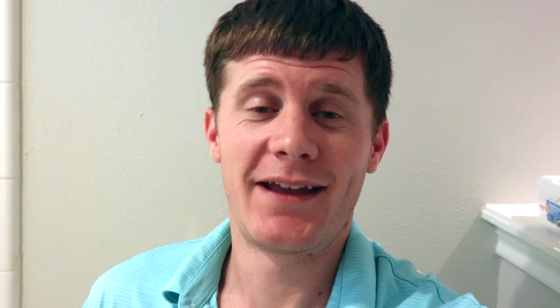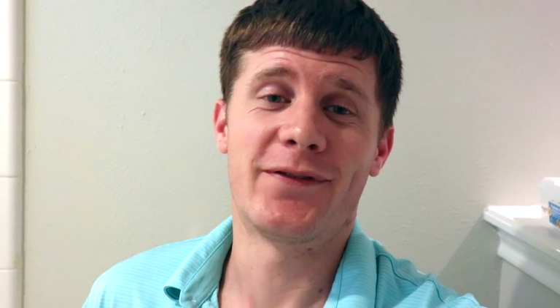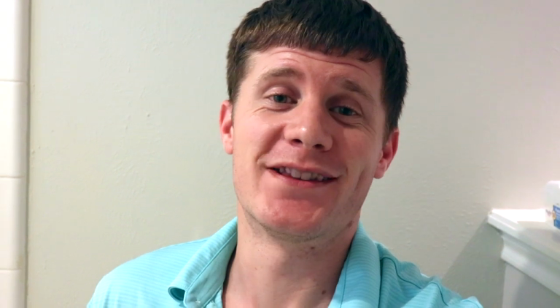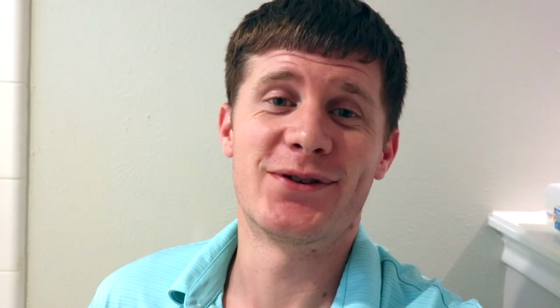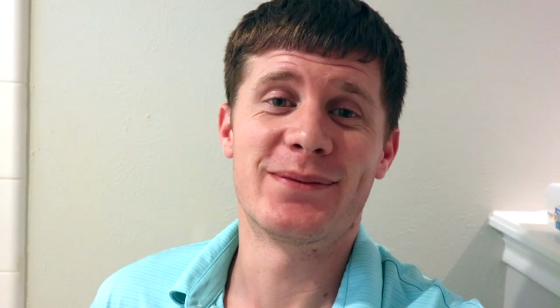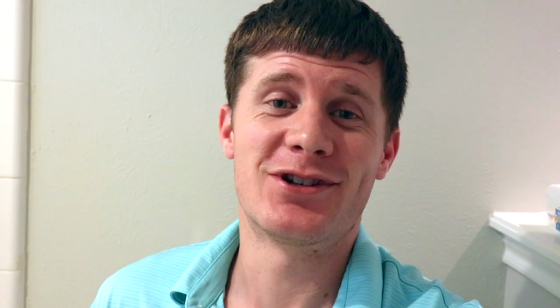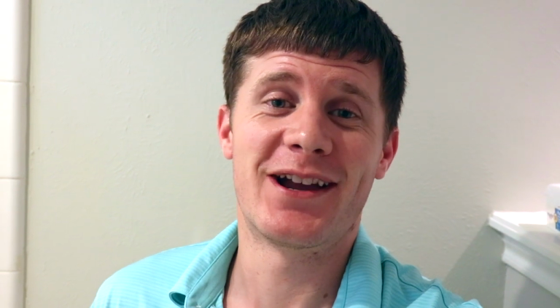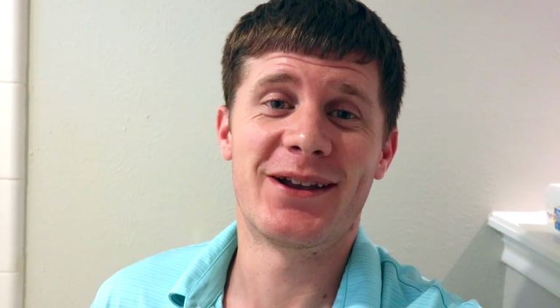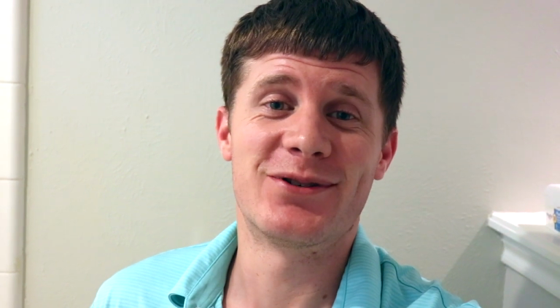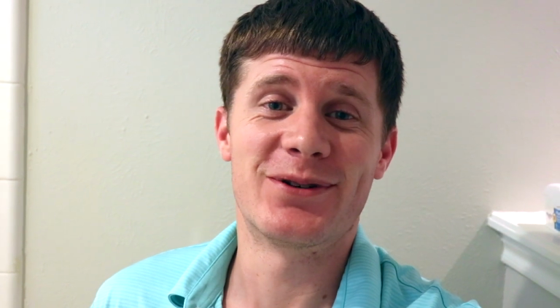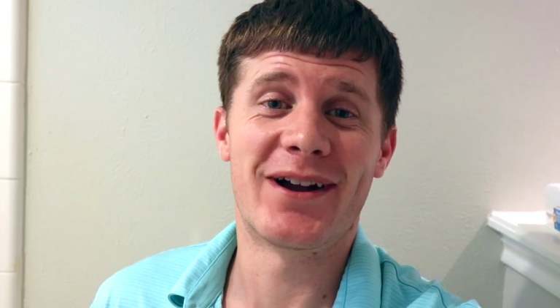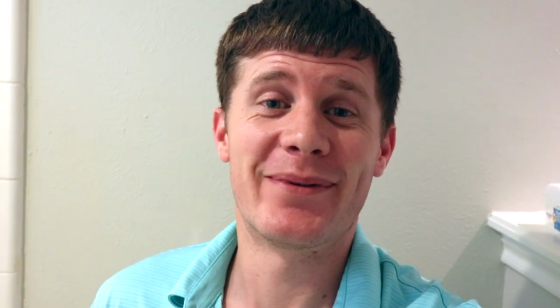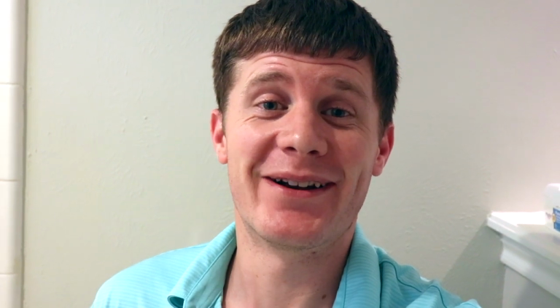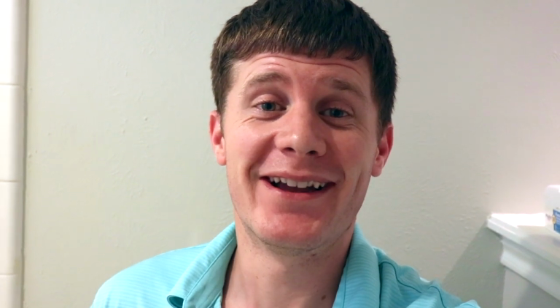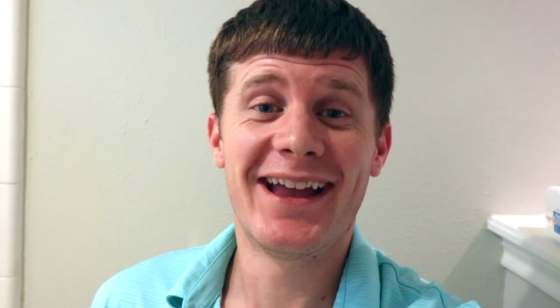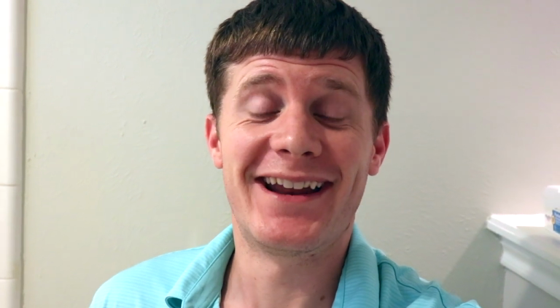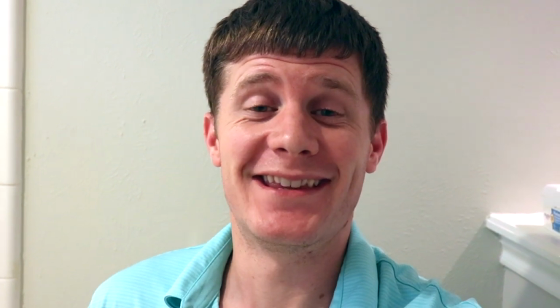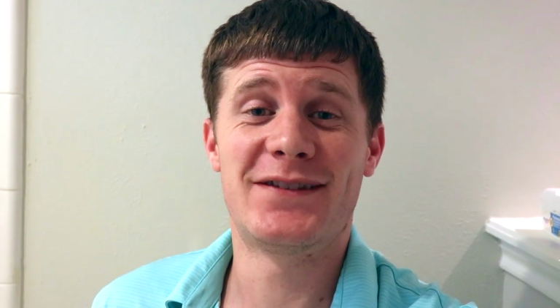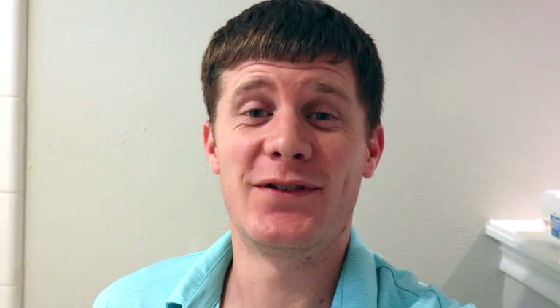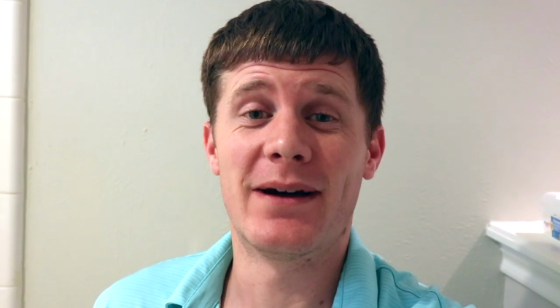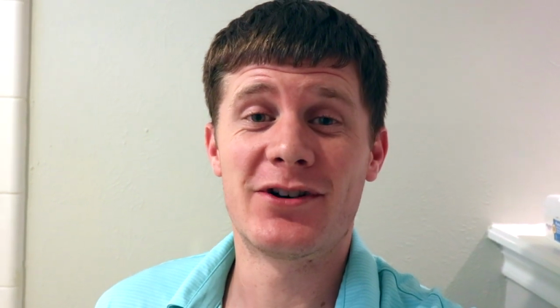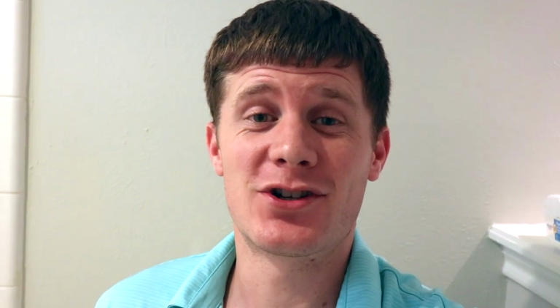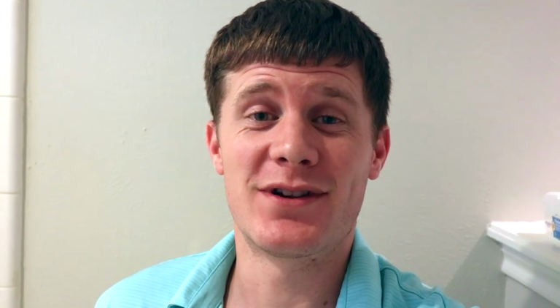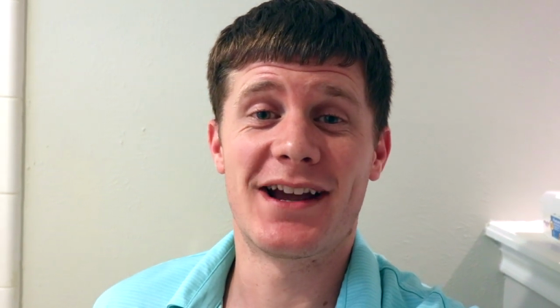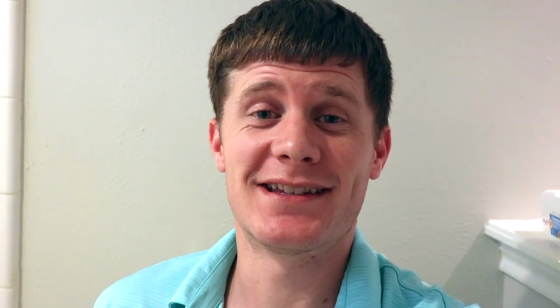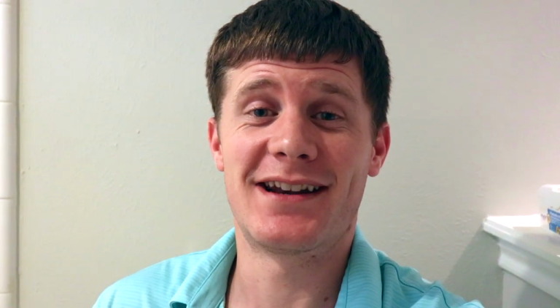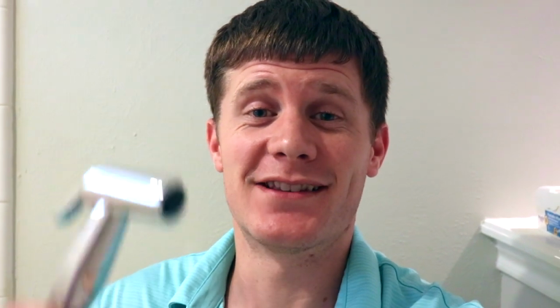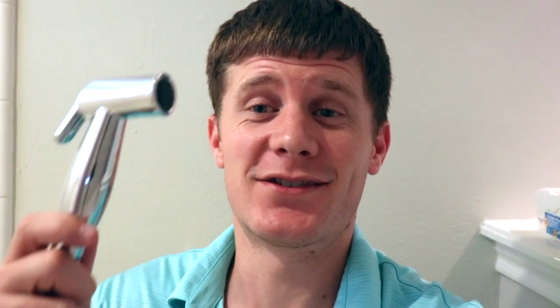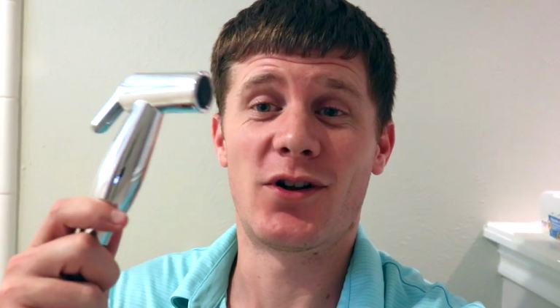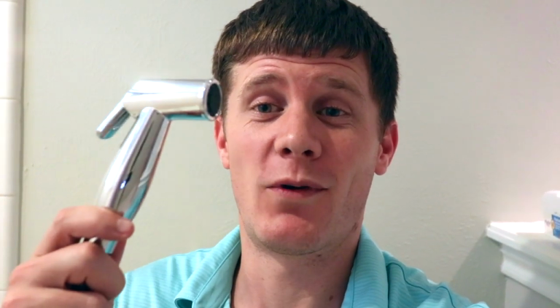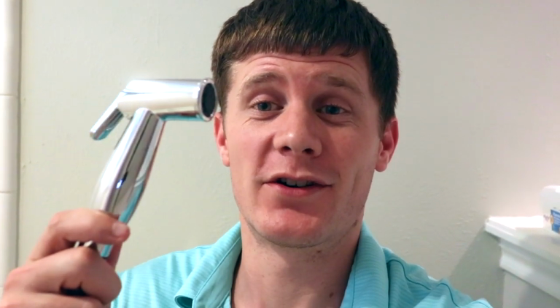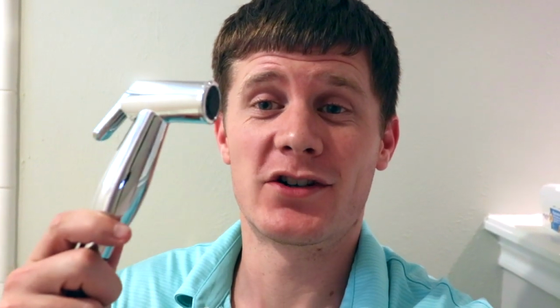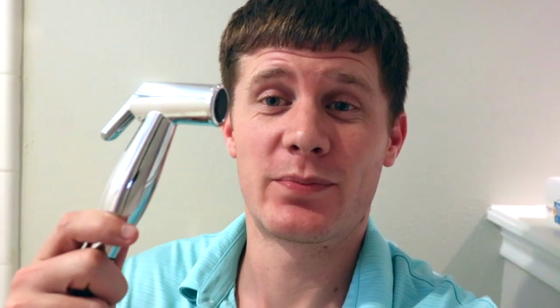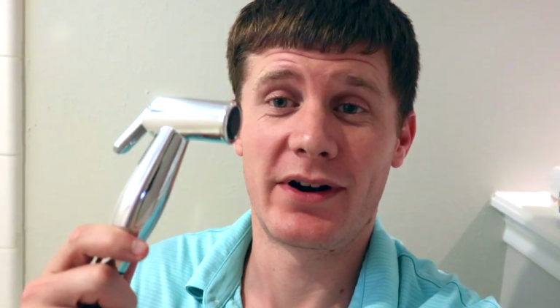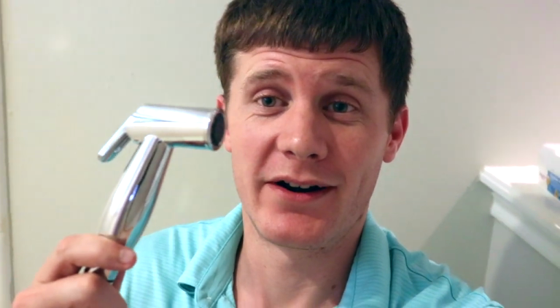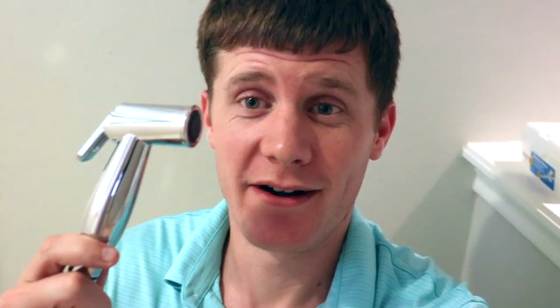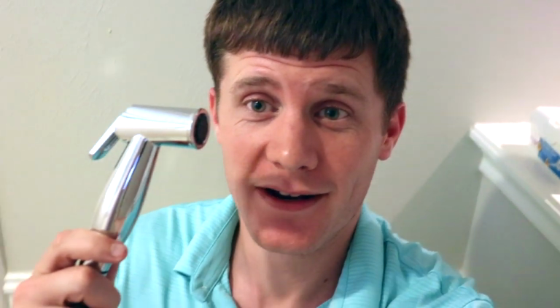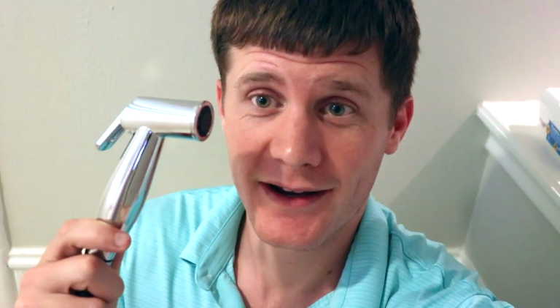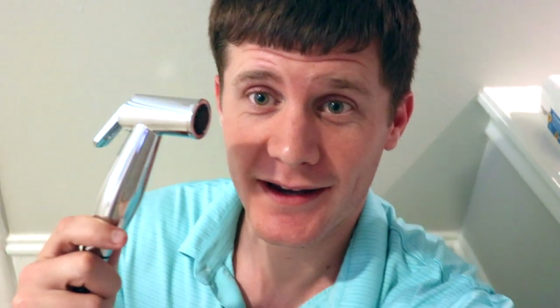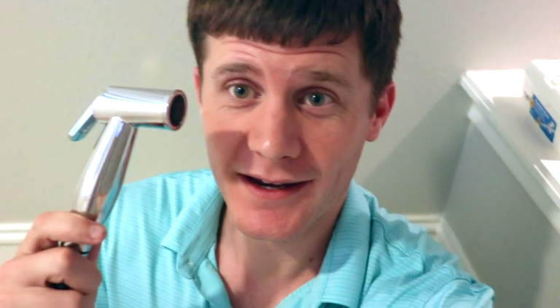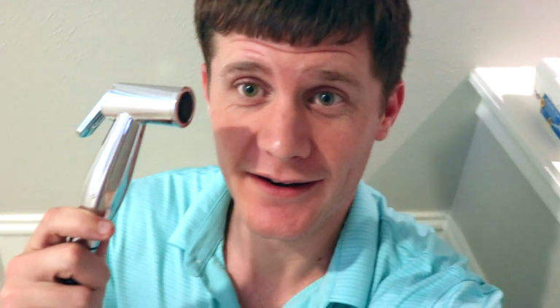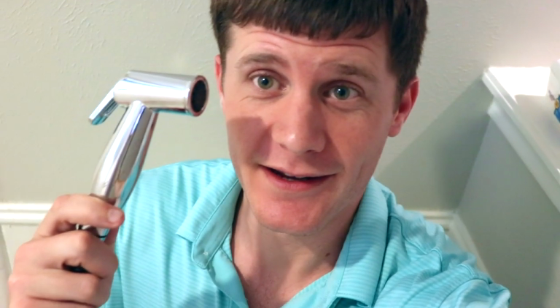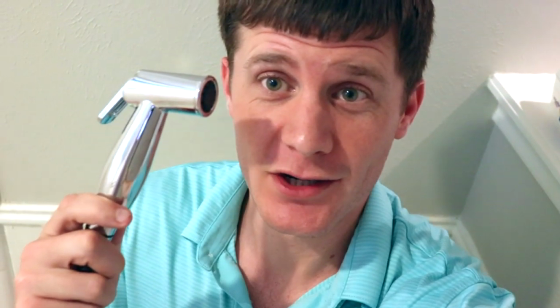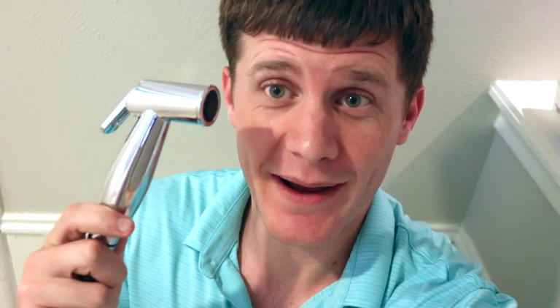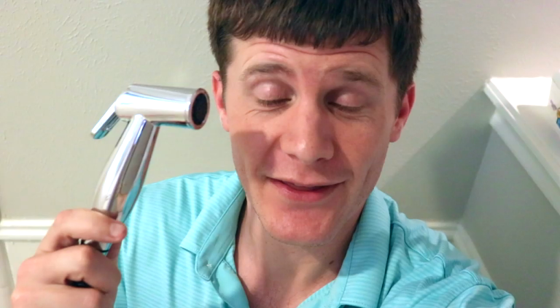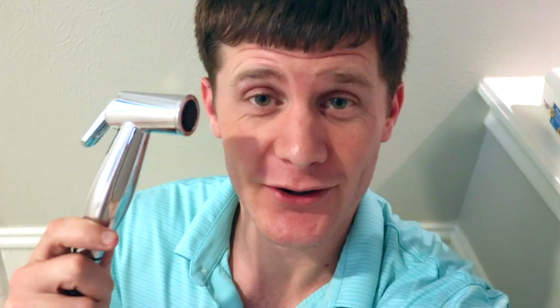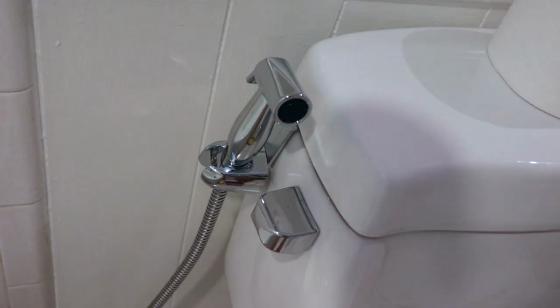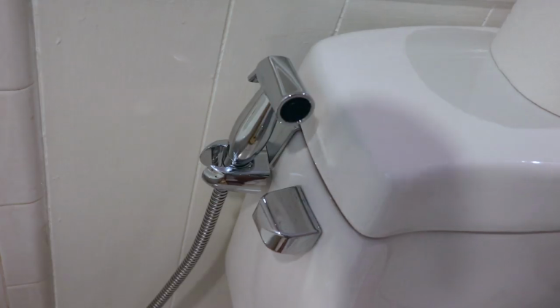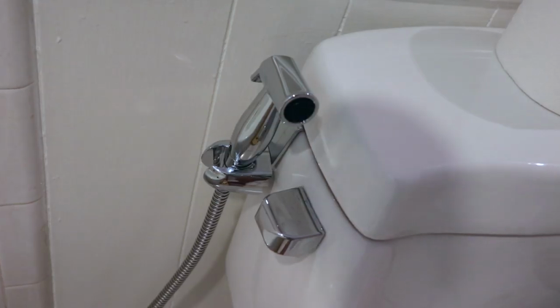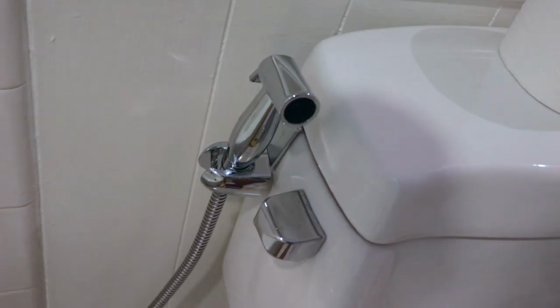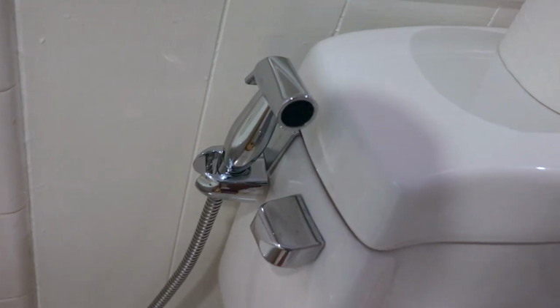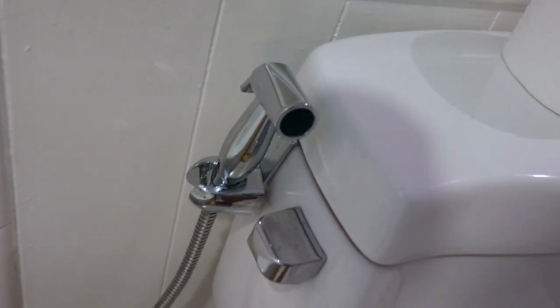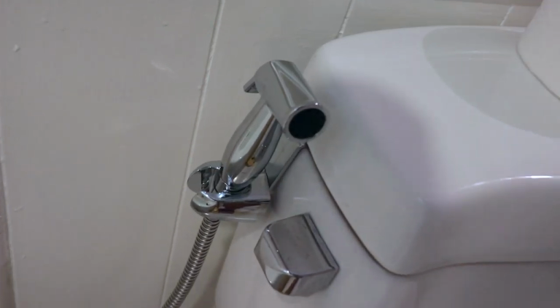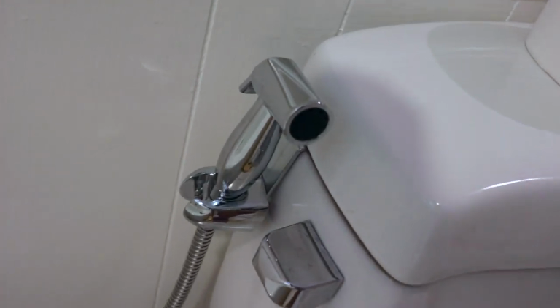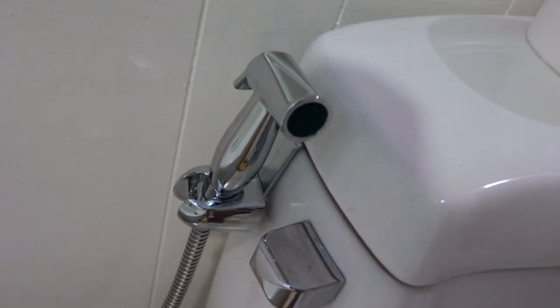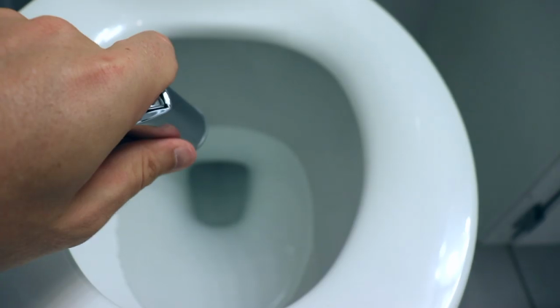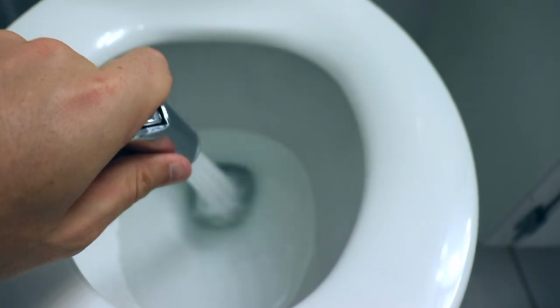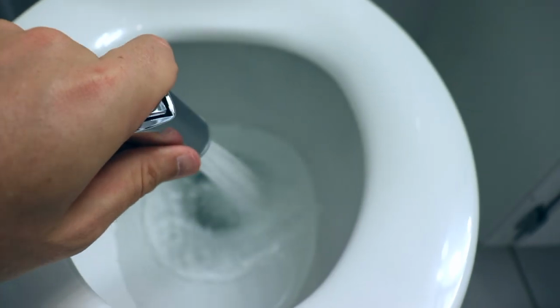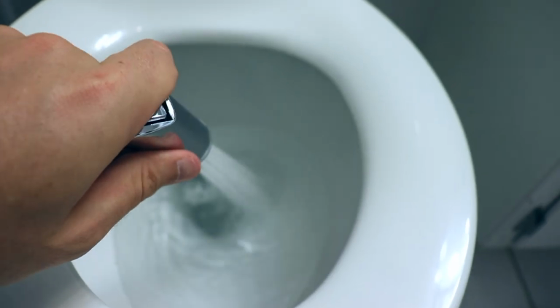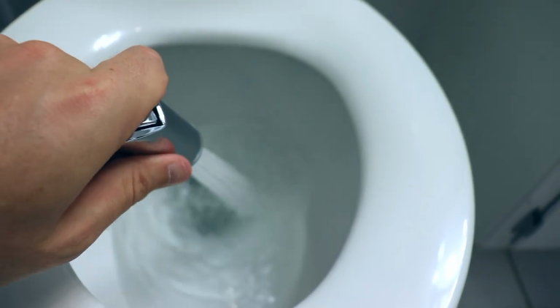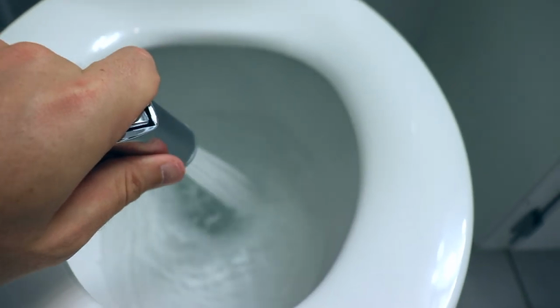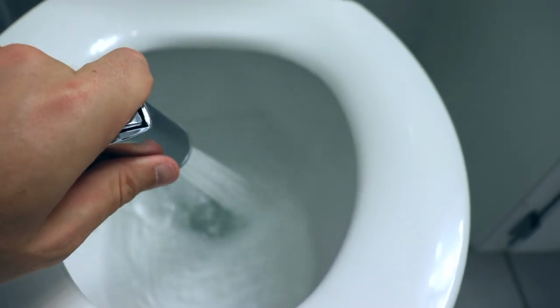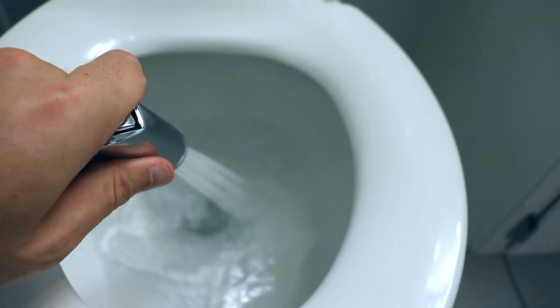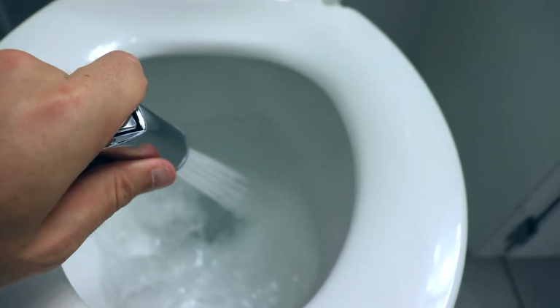Hey friends, welcome to Chai and Coaching. Rob here, and in this video I'm going to show you guys how to install a water sprayer in your bathroom on the toilet so you can use this while you're here in America.